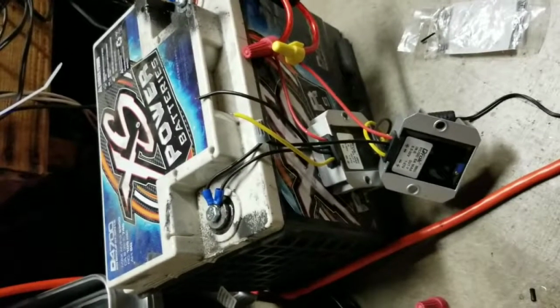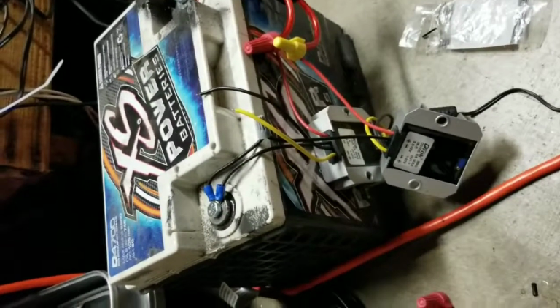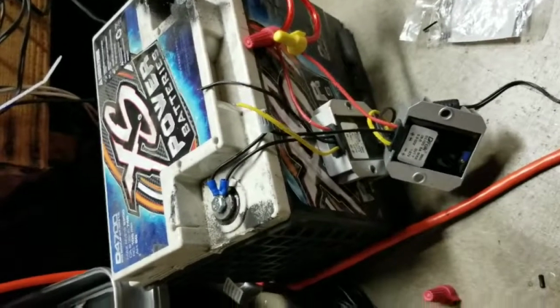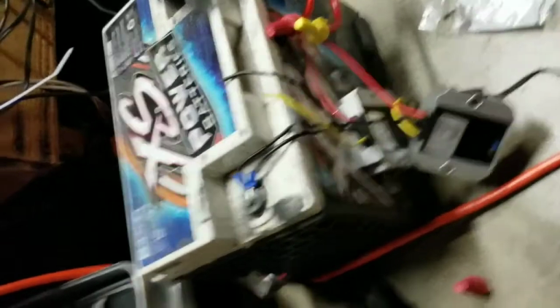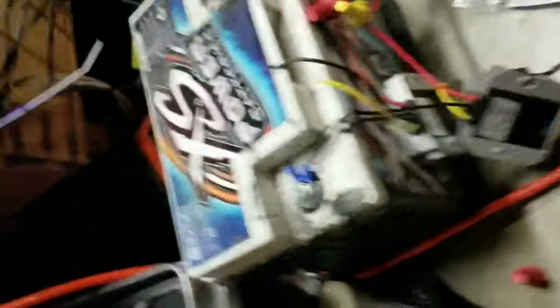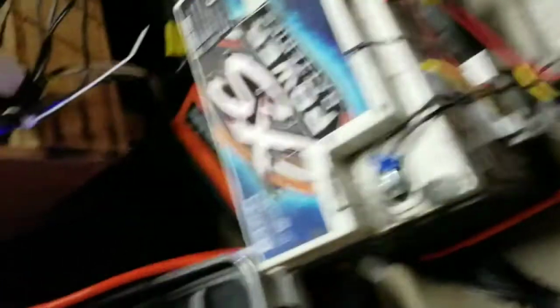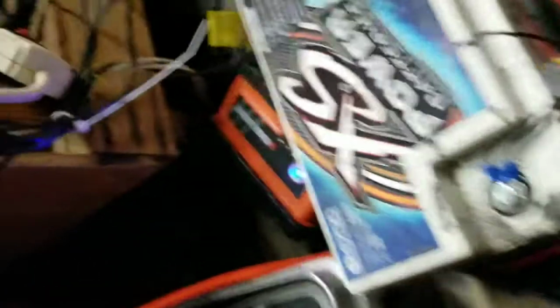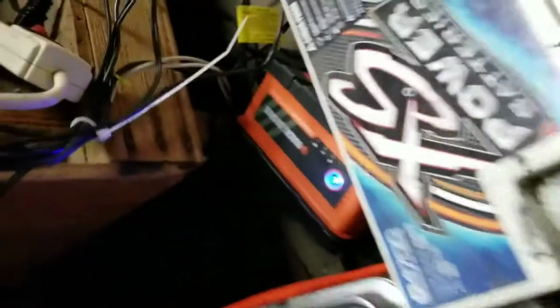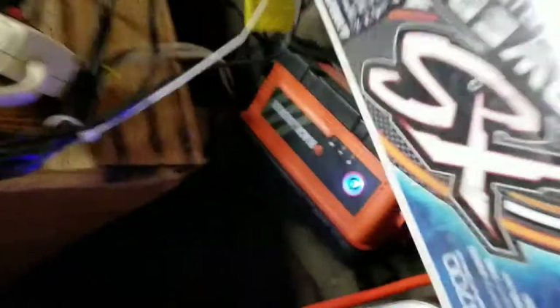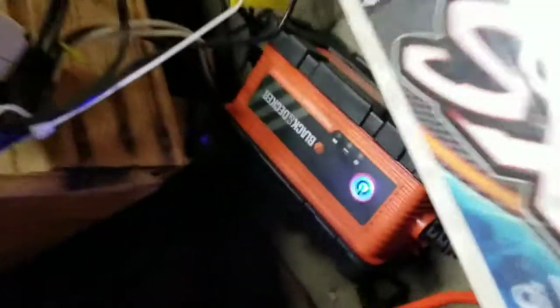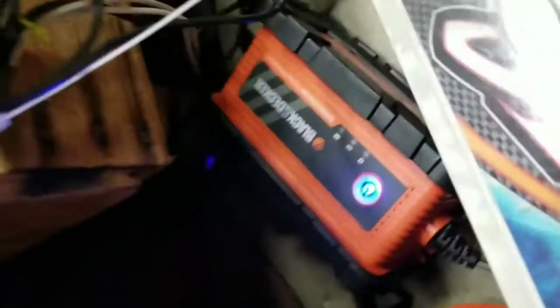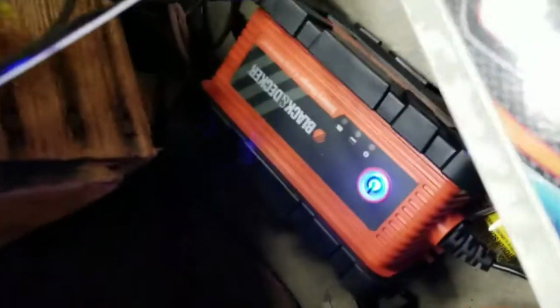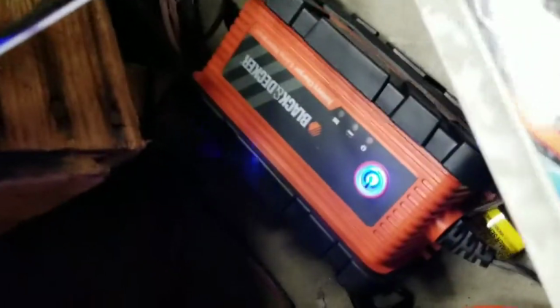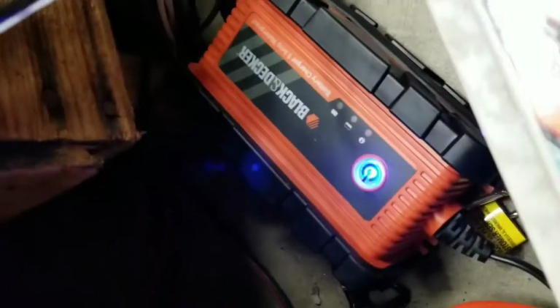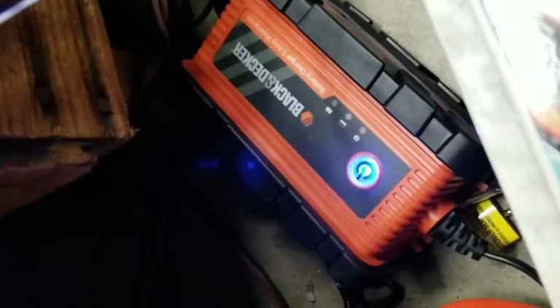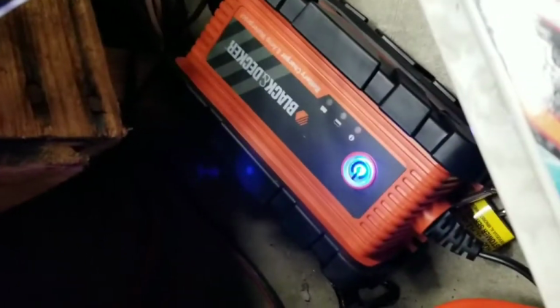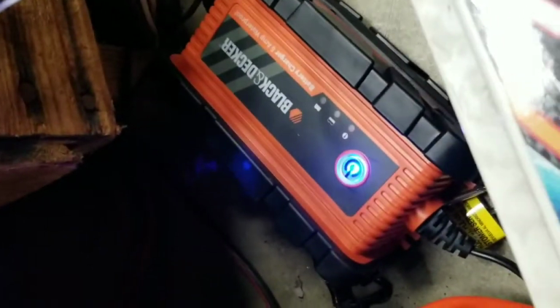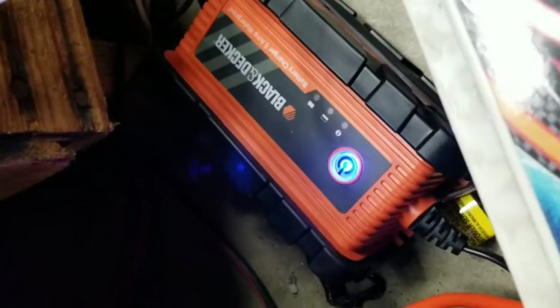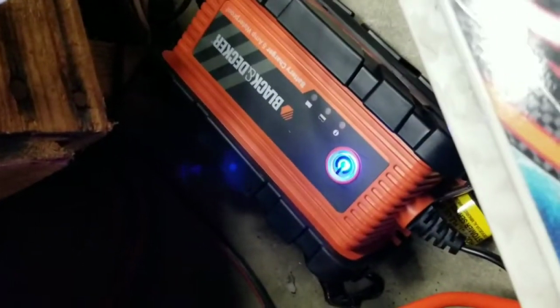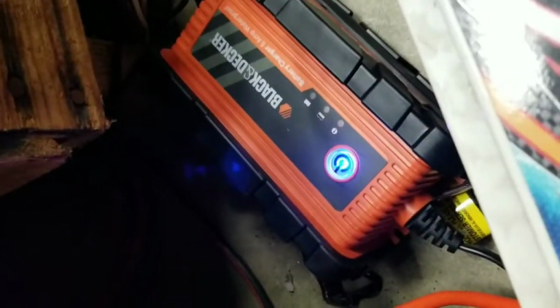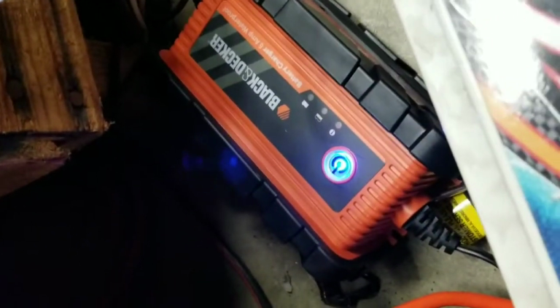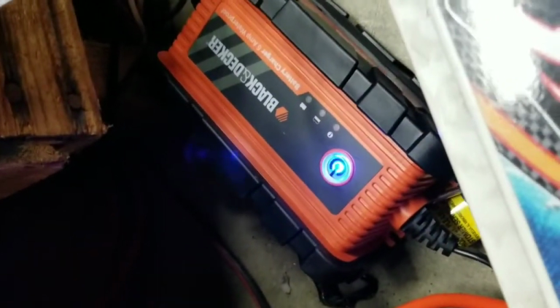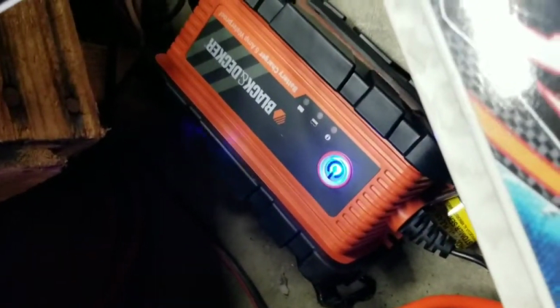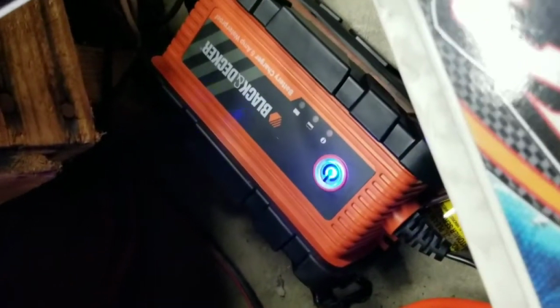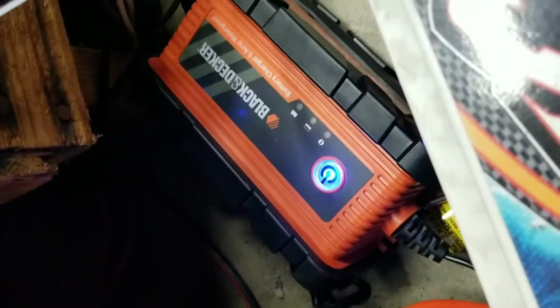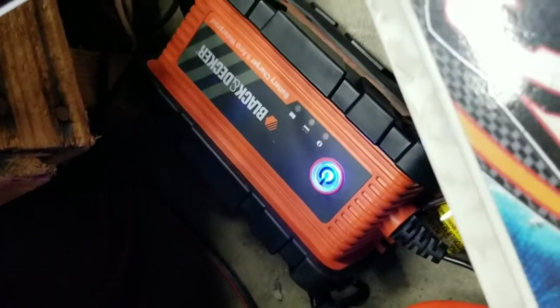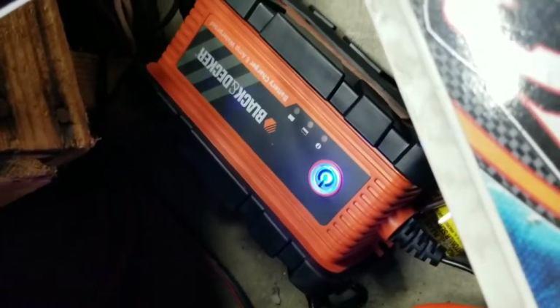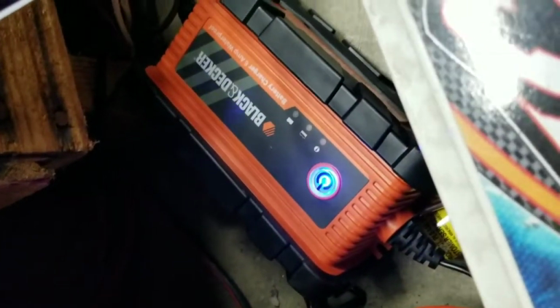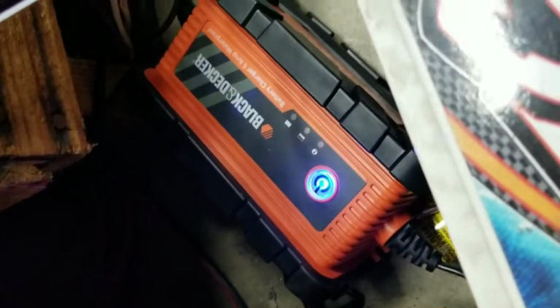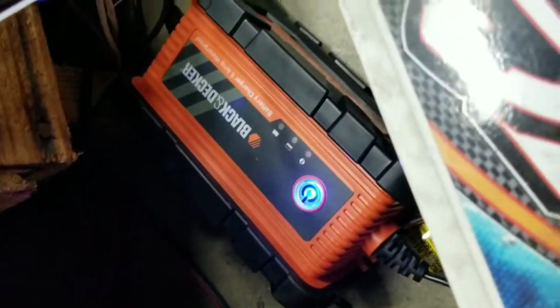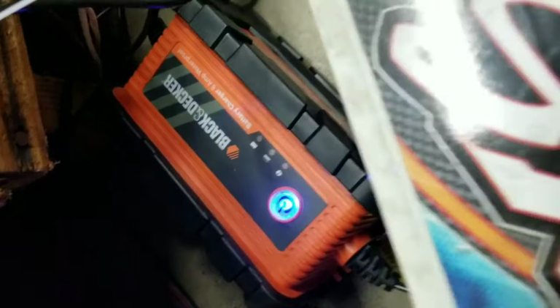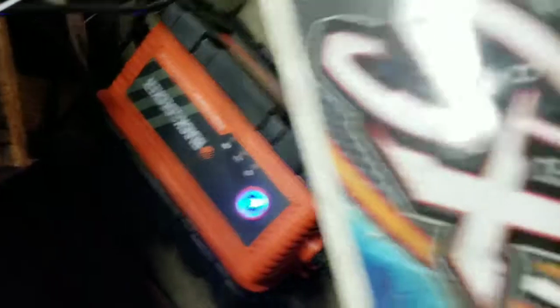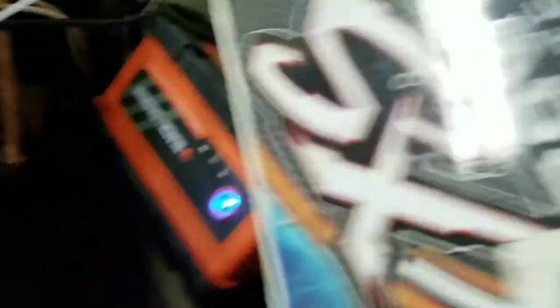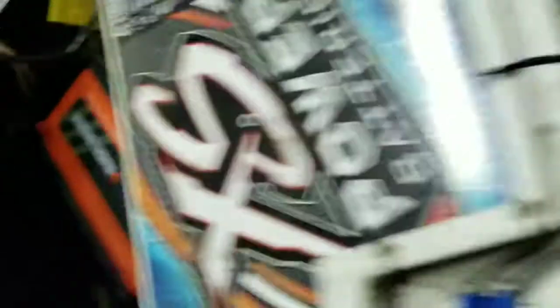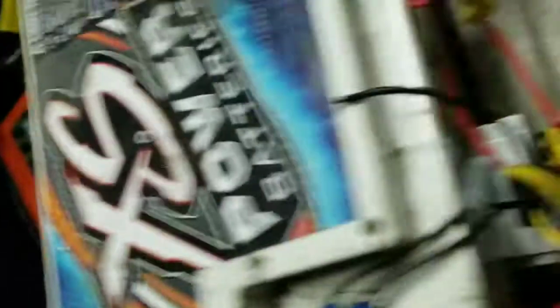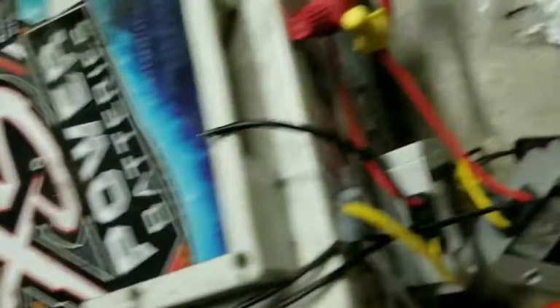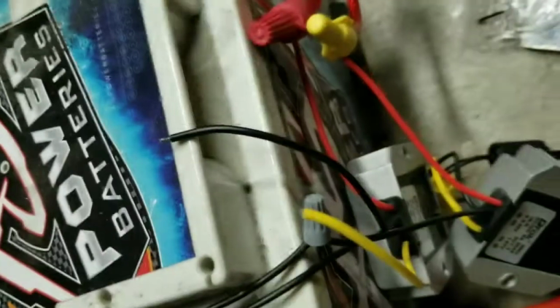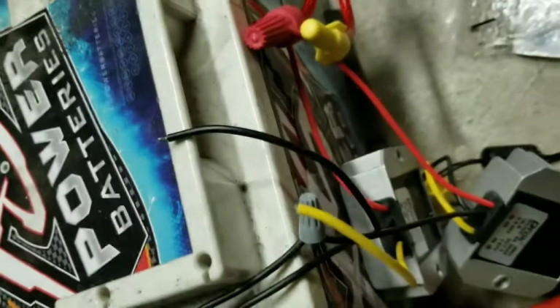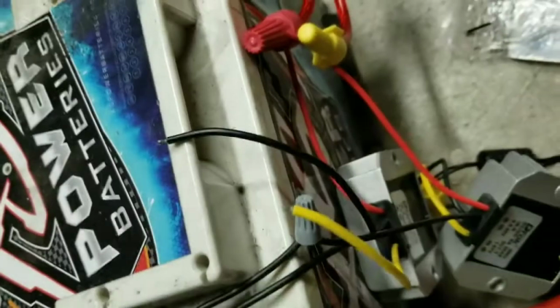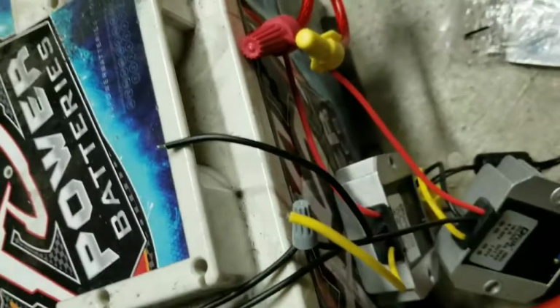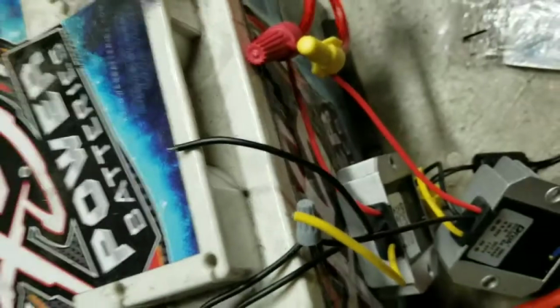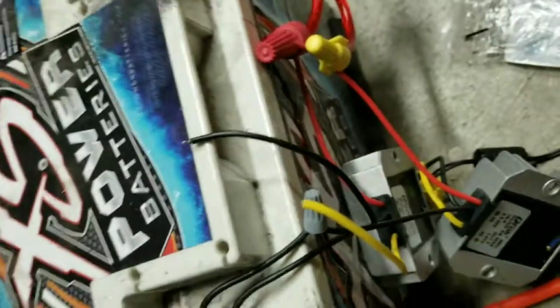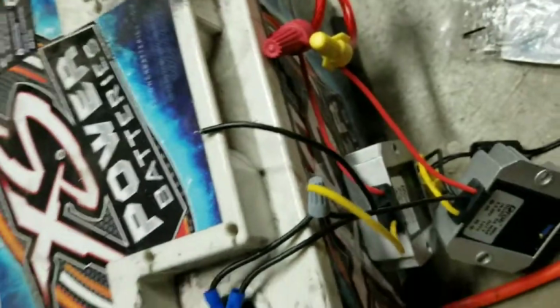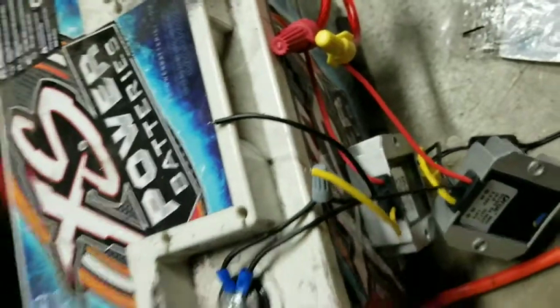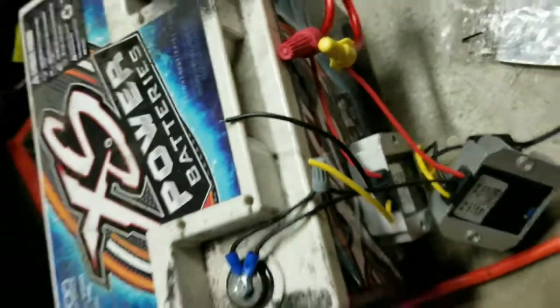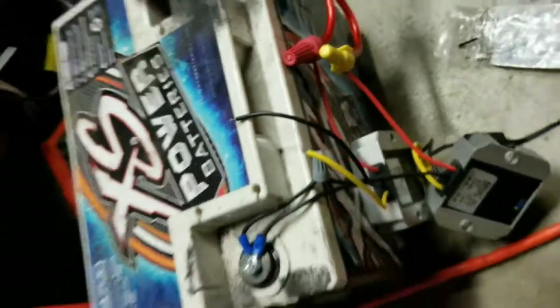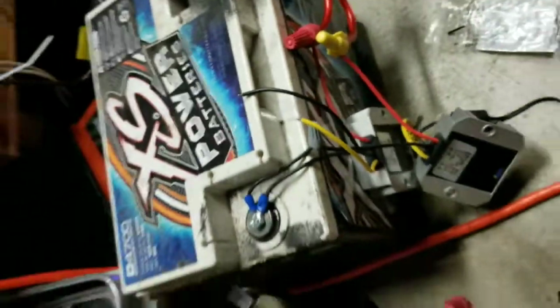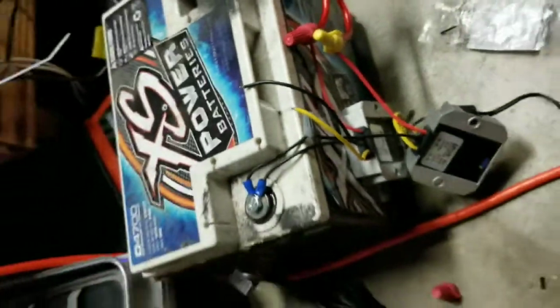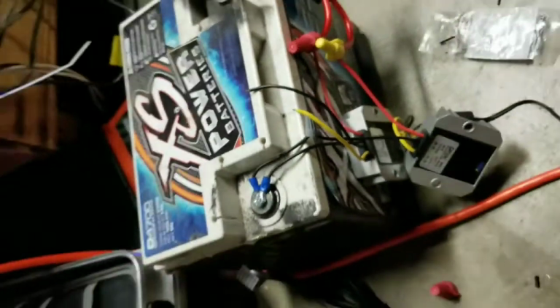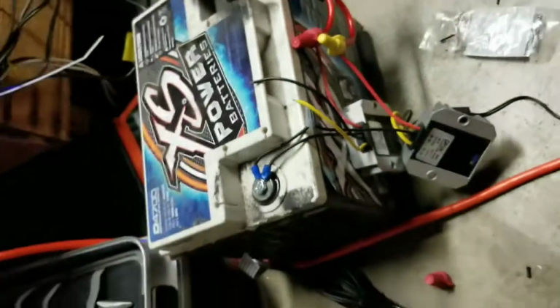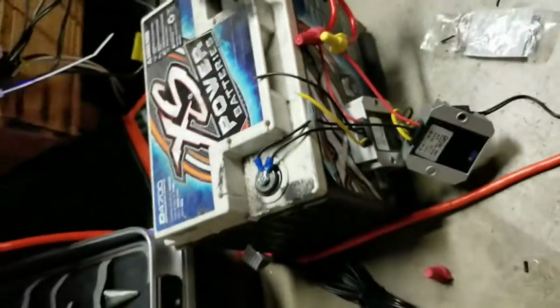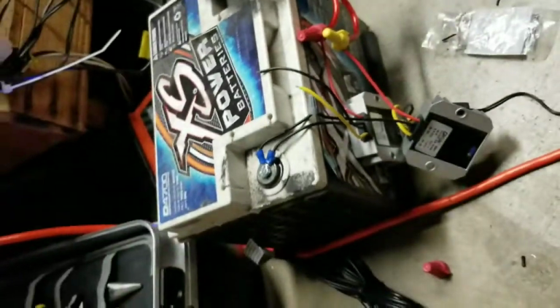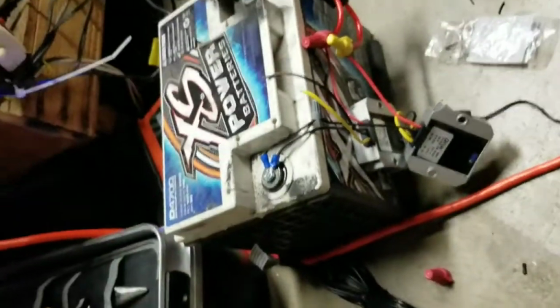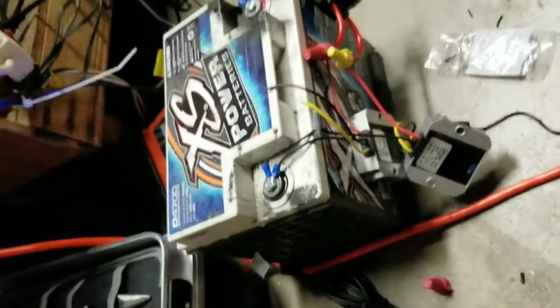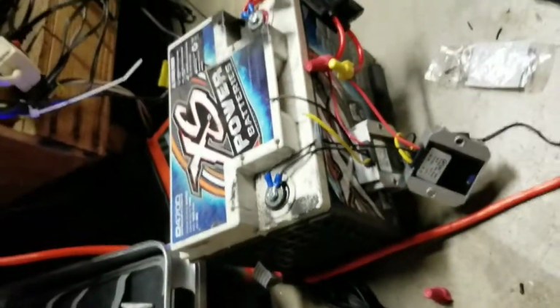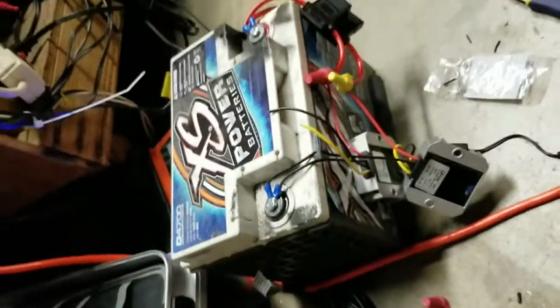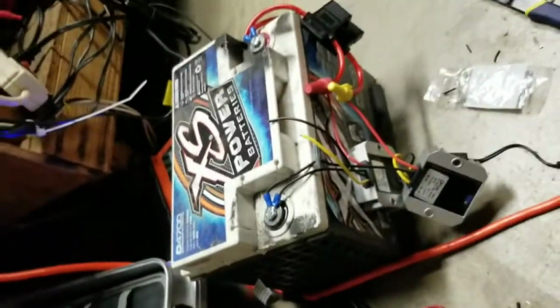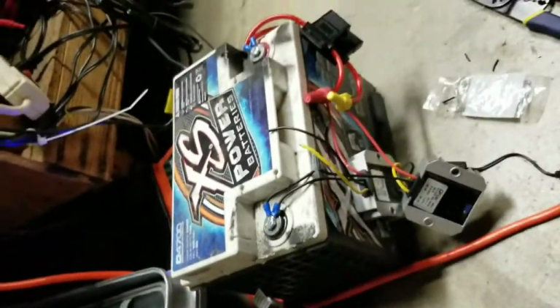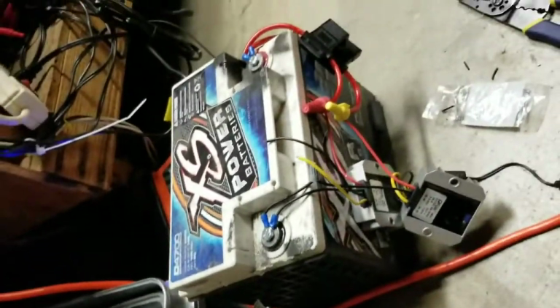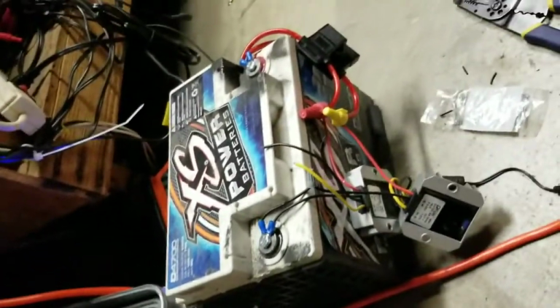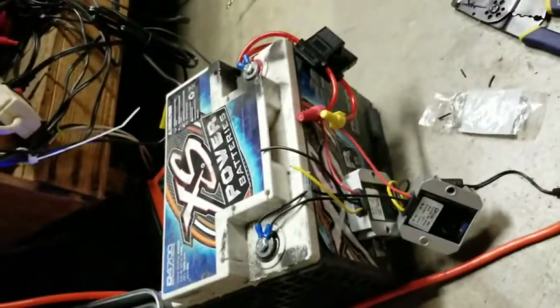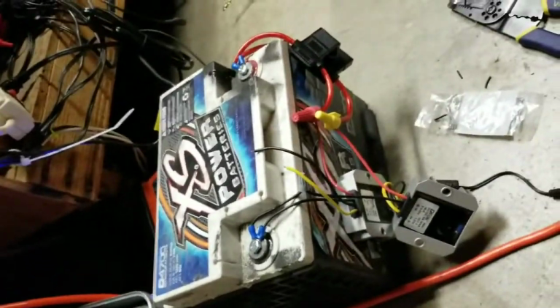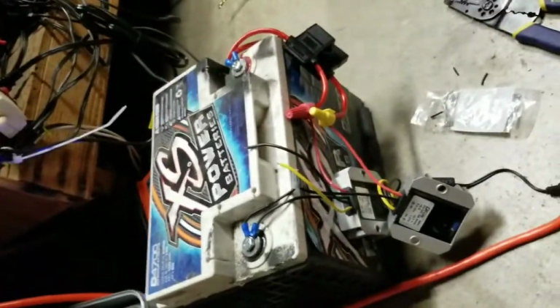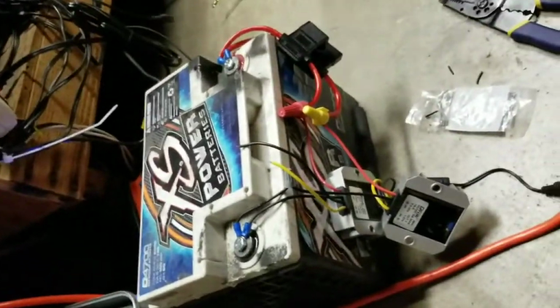This is your alternator for your car, and this is your battery. So it functions just like a car.